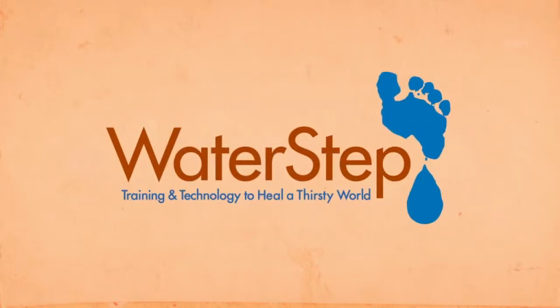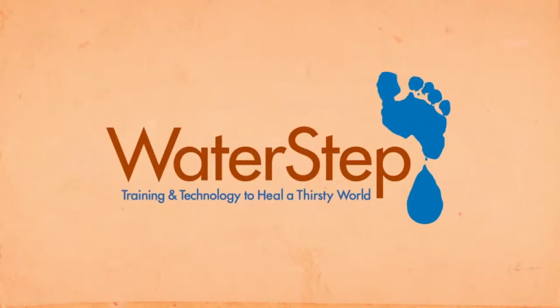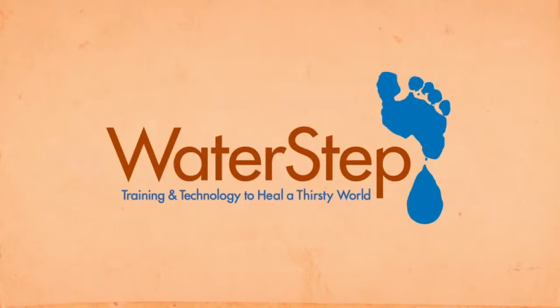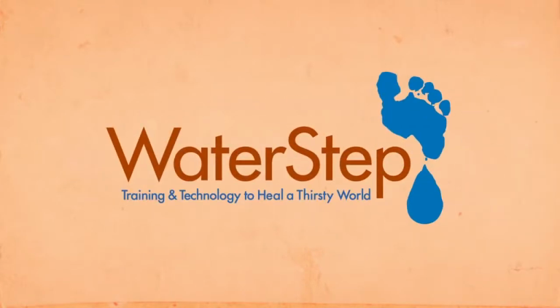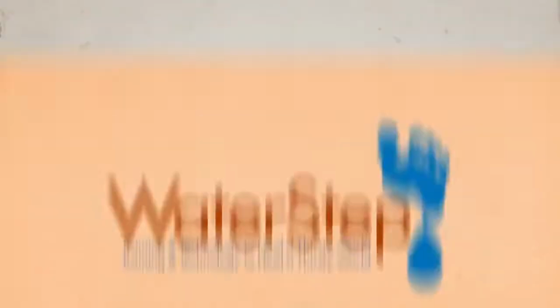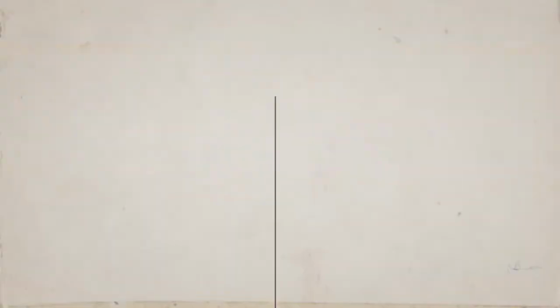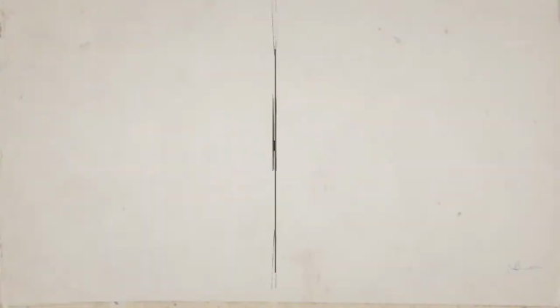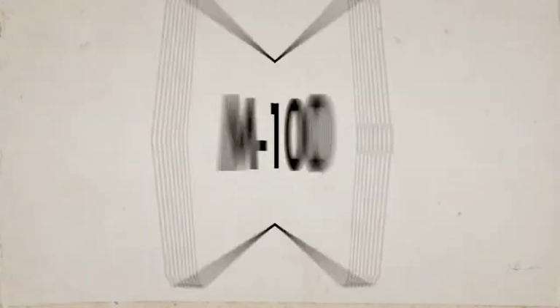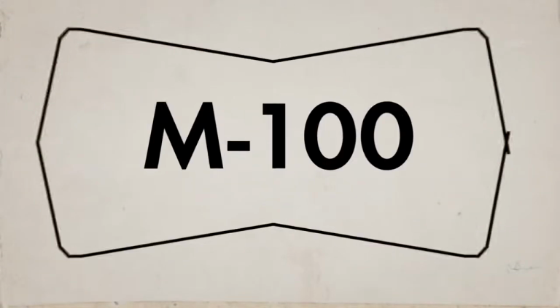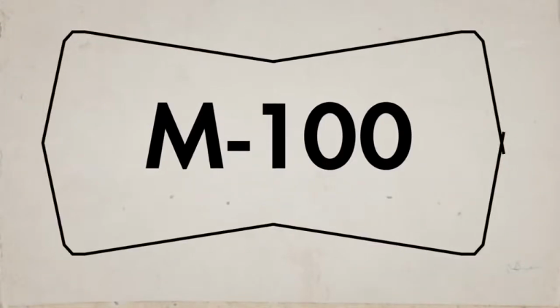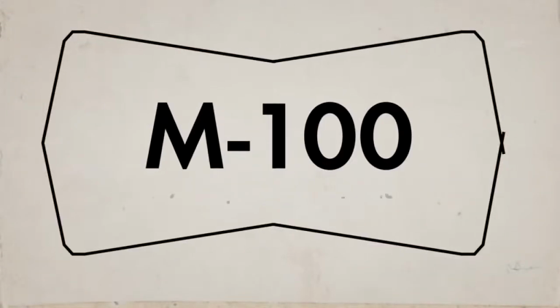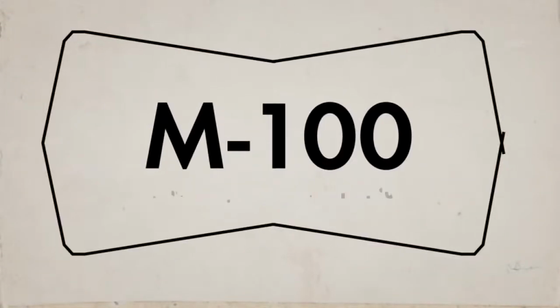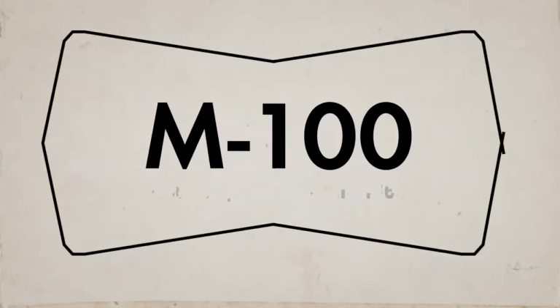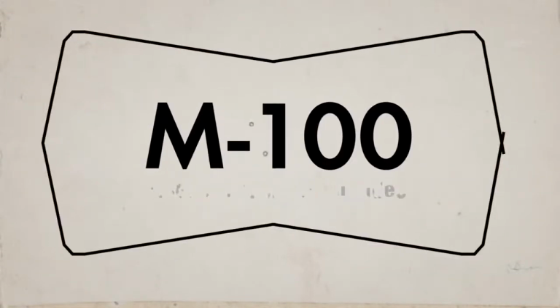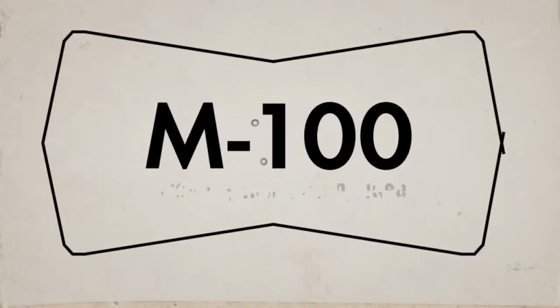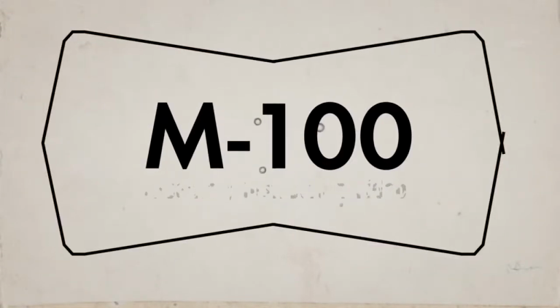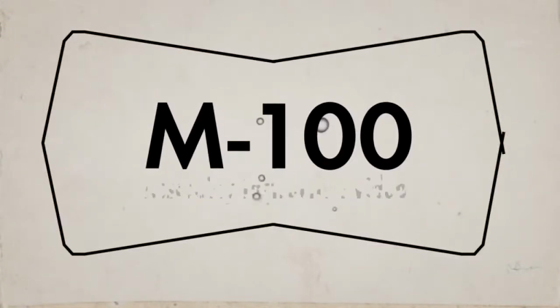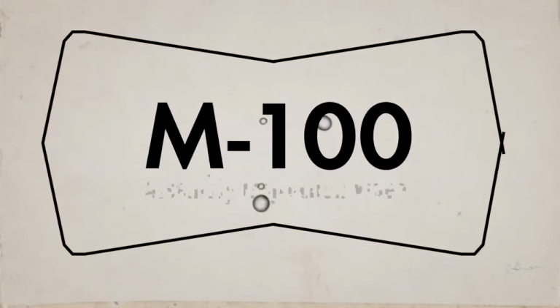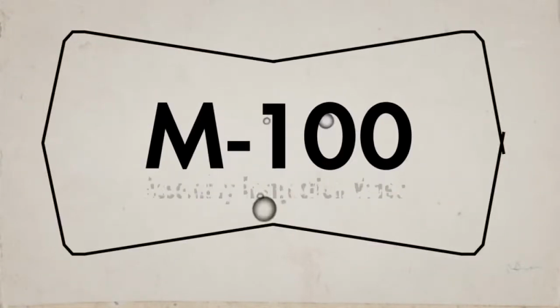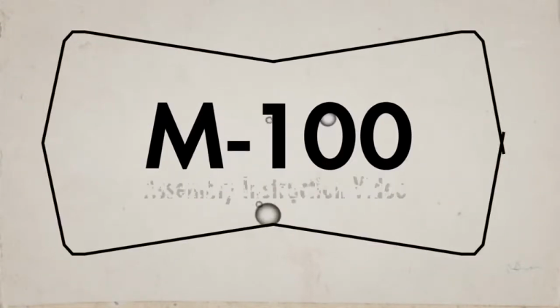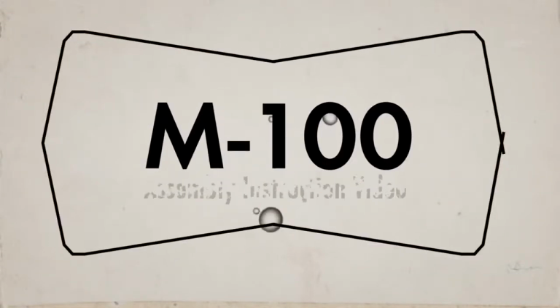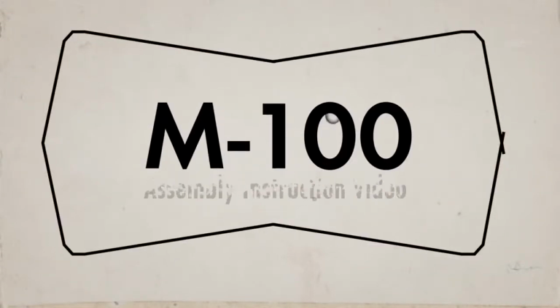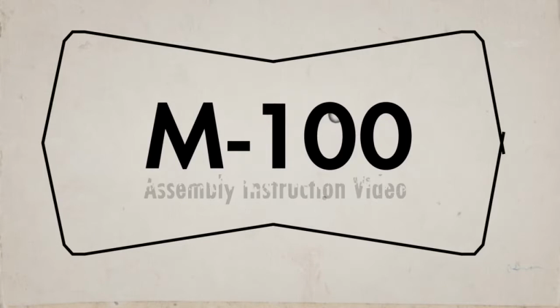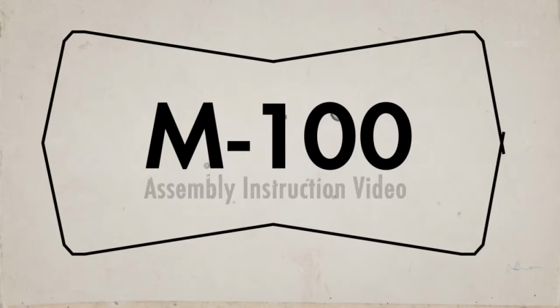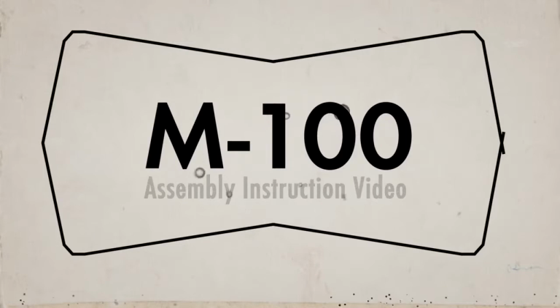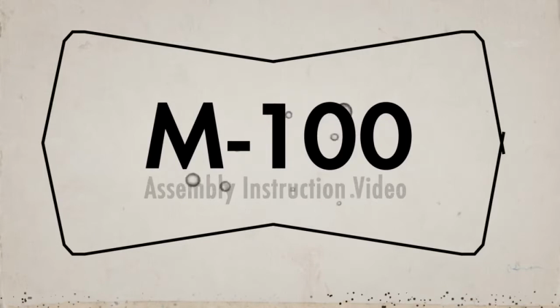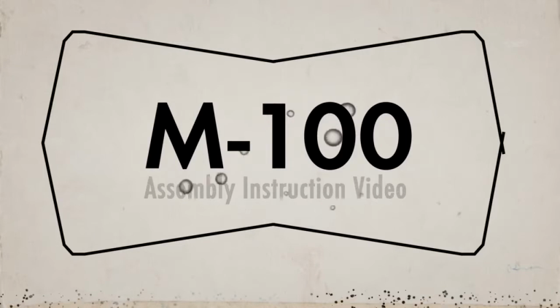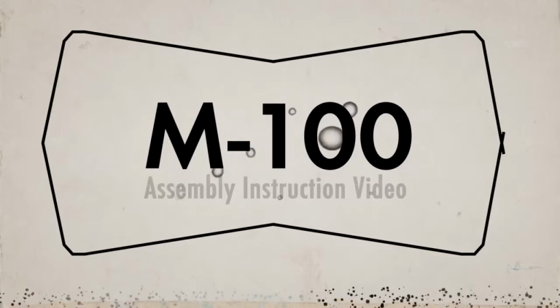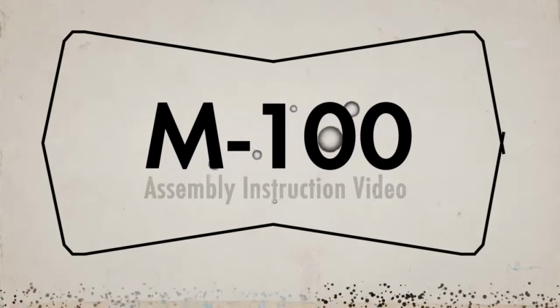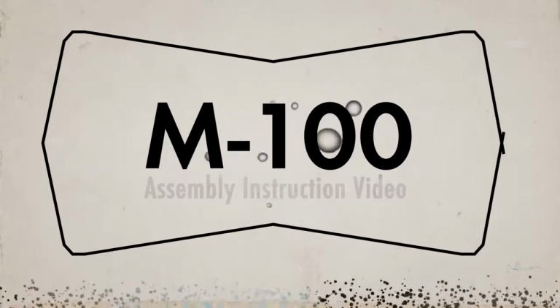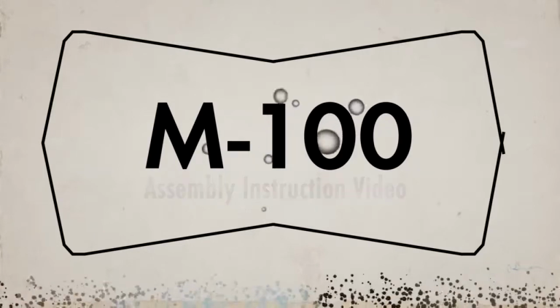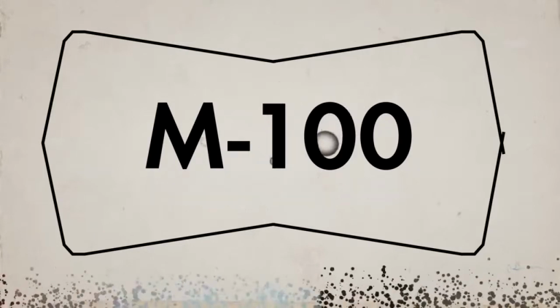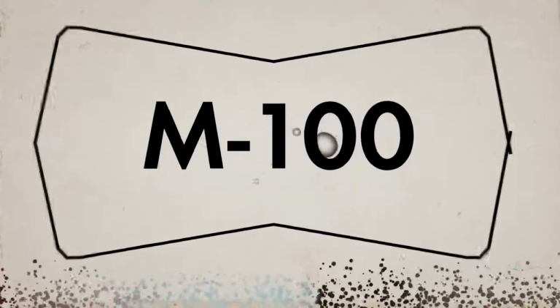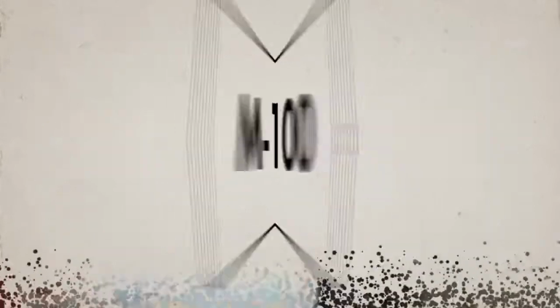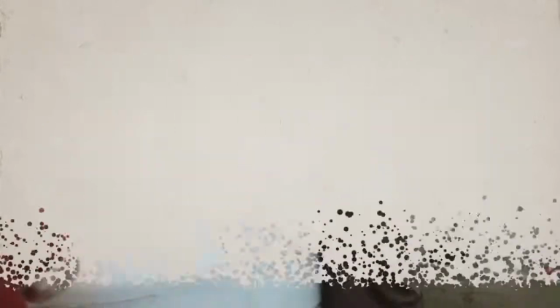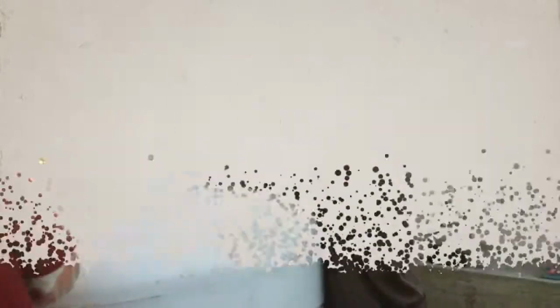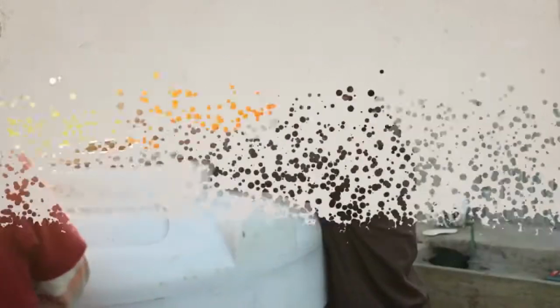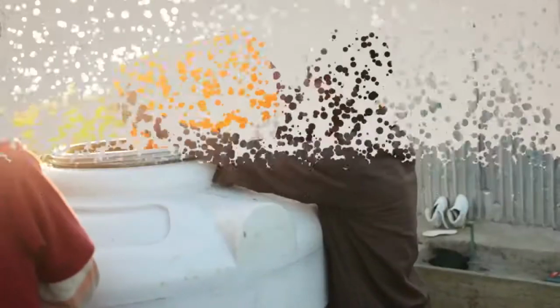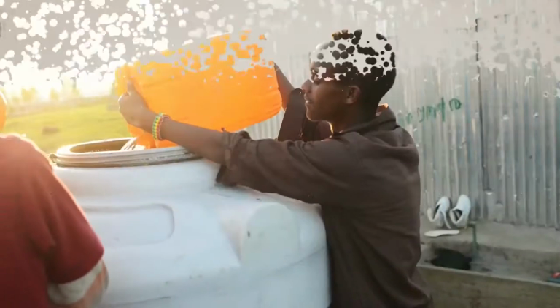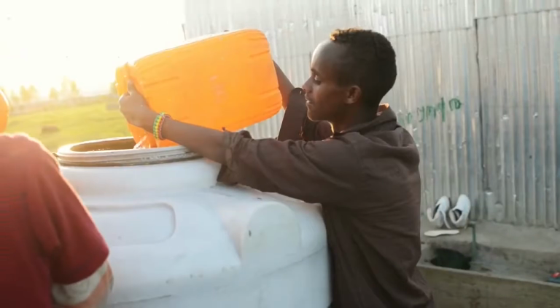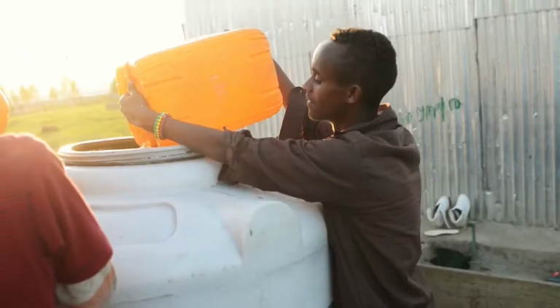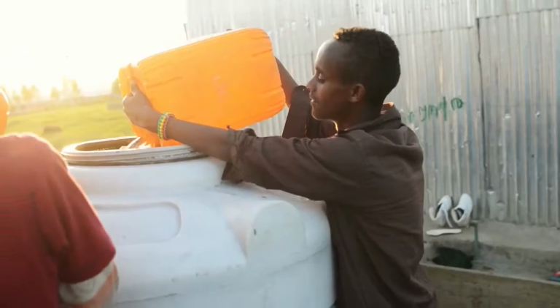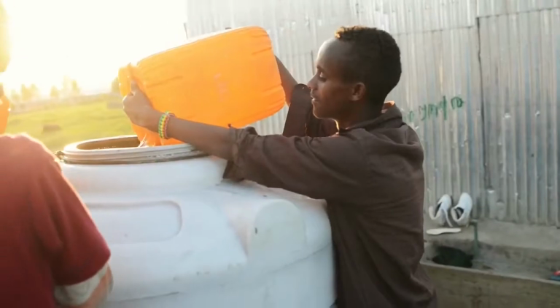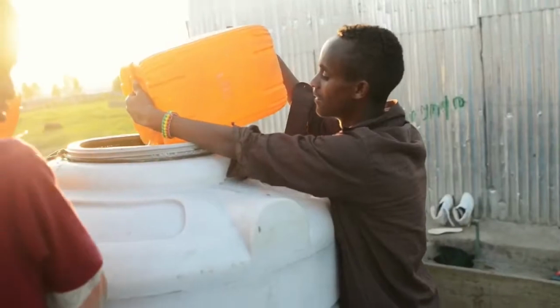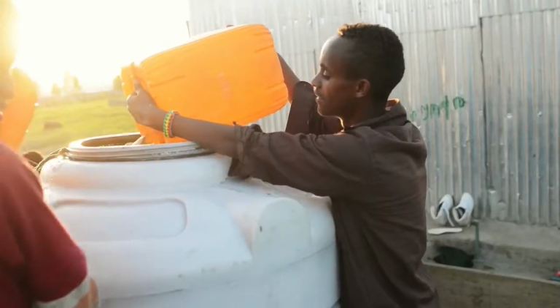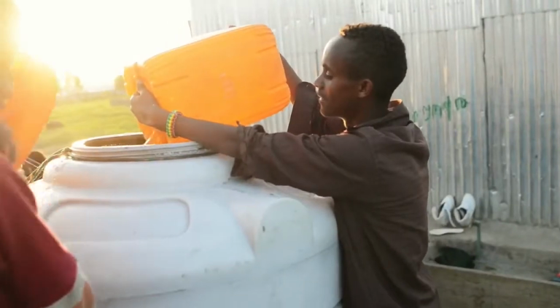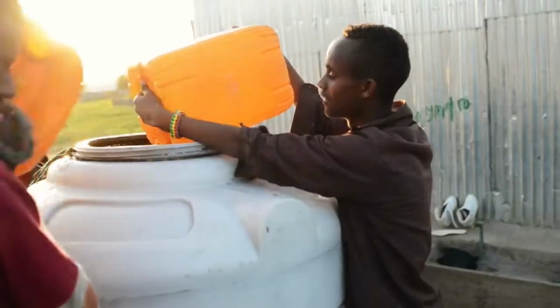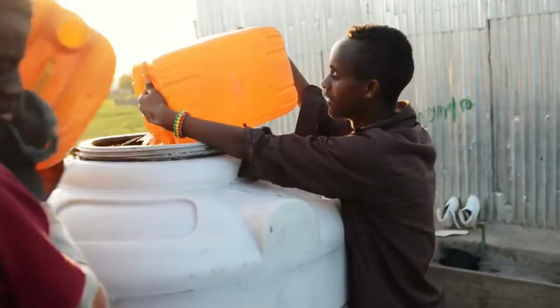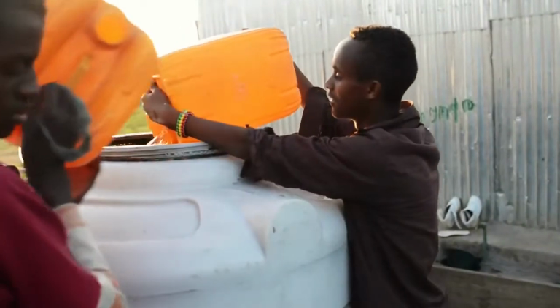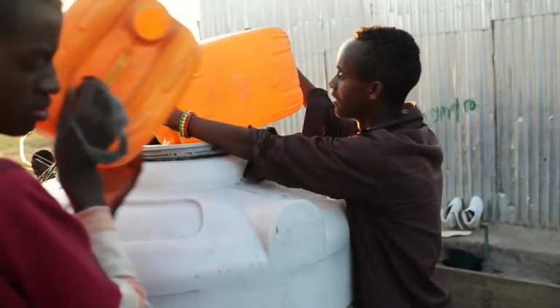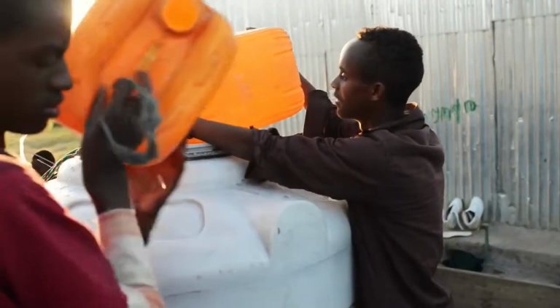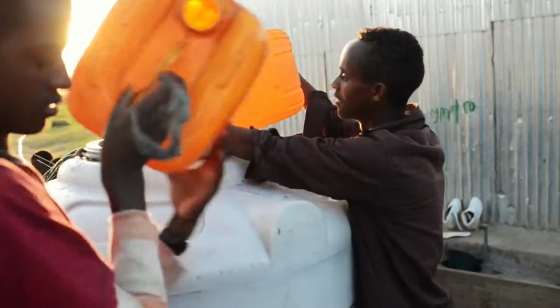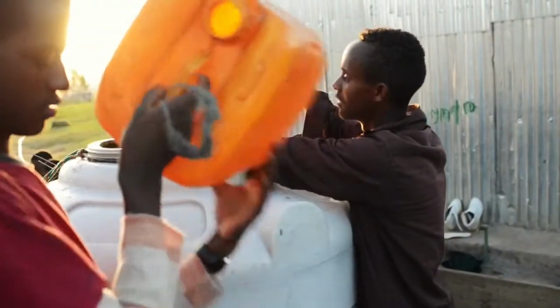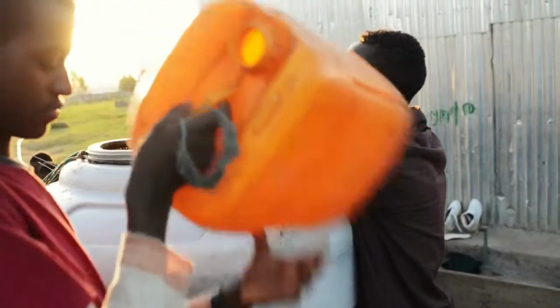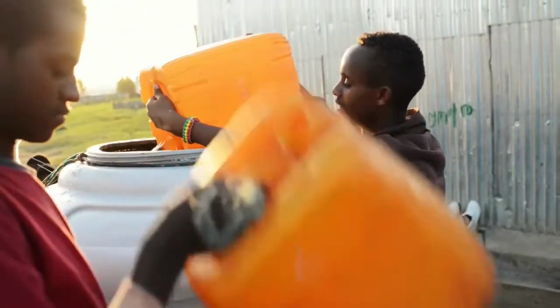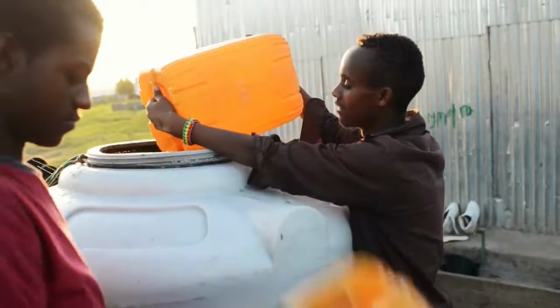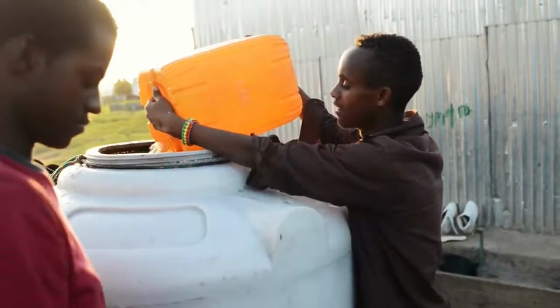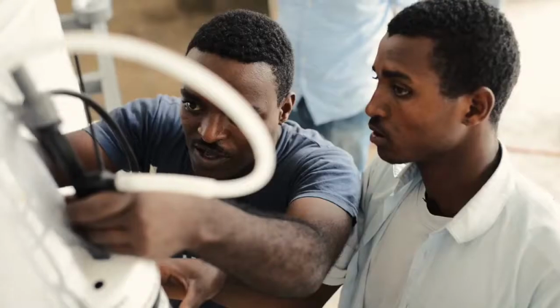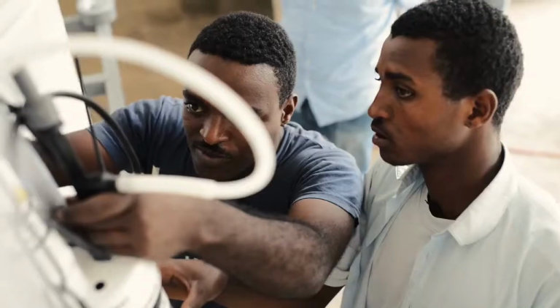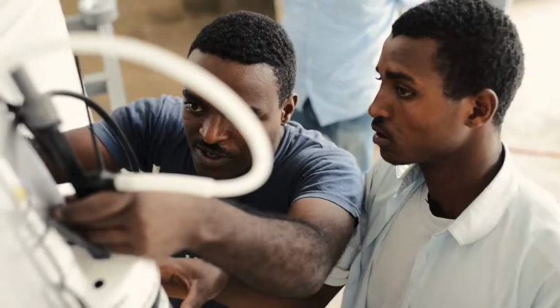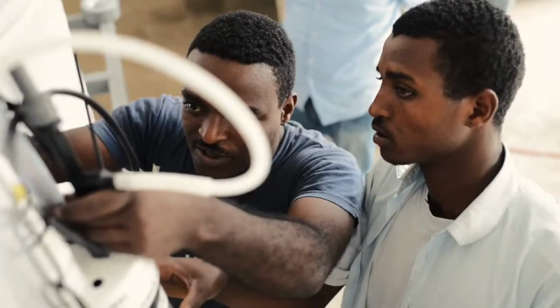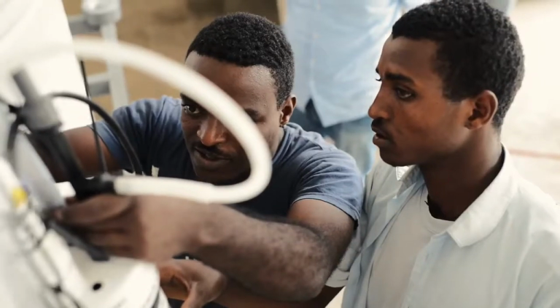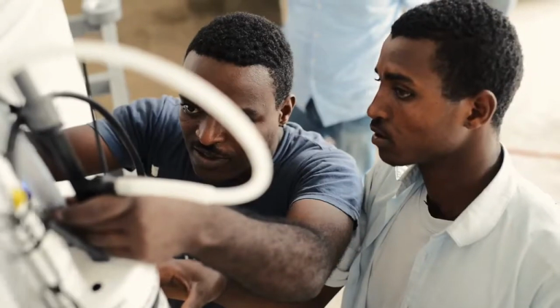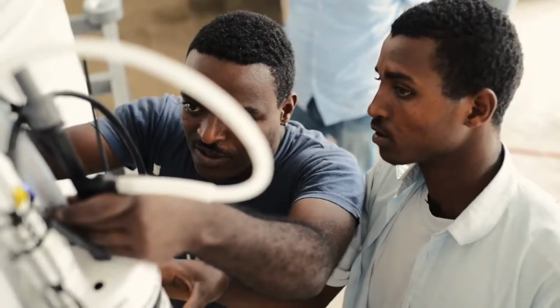Welcome to the M100 assembly instruction video. In the next few minutes we'll show you step-by-step how to assemble the M100 water purifier.